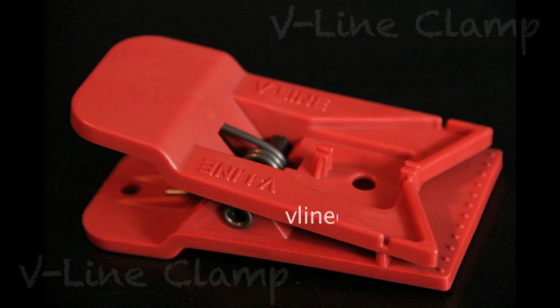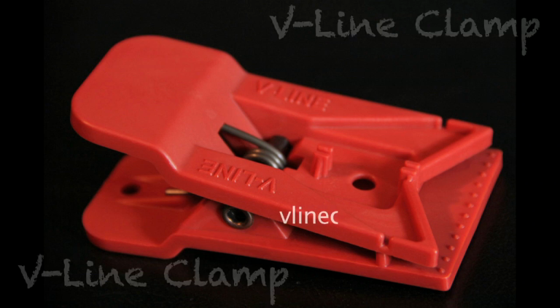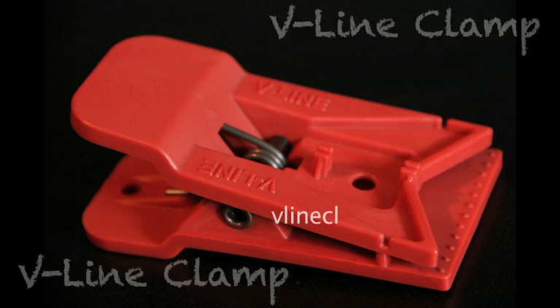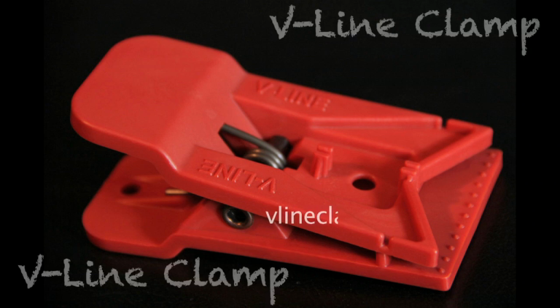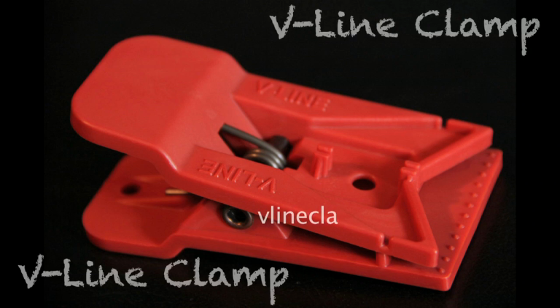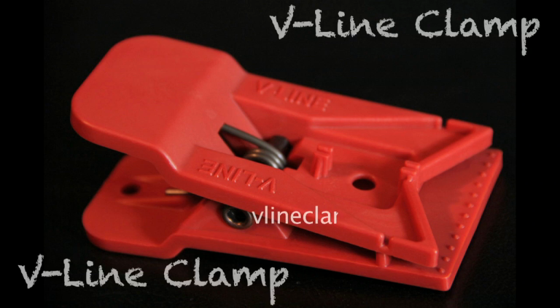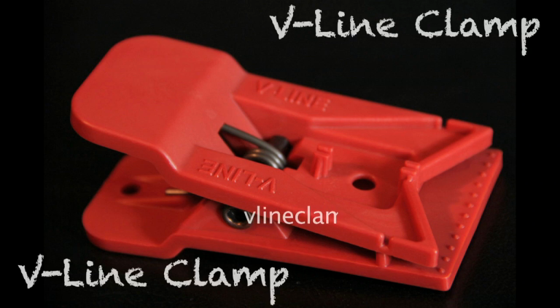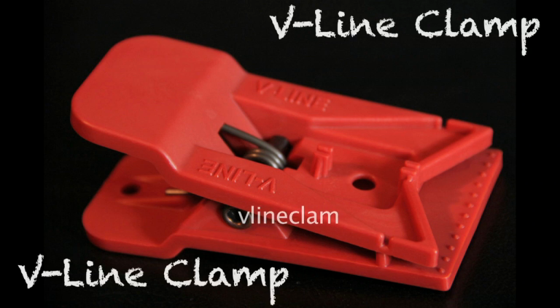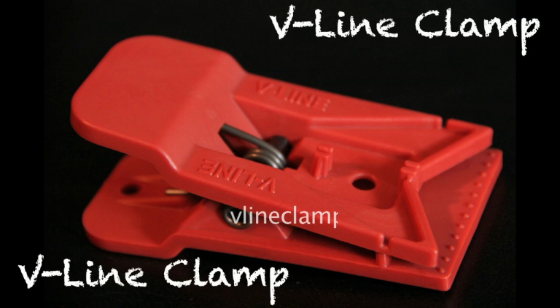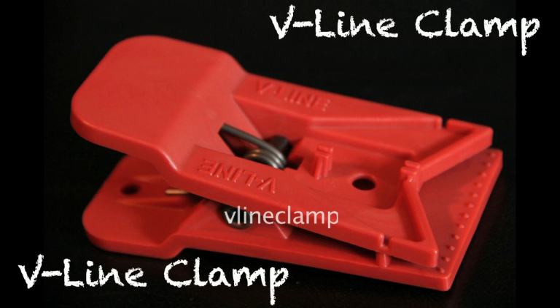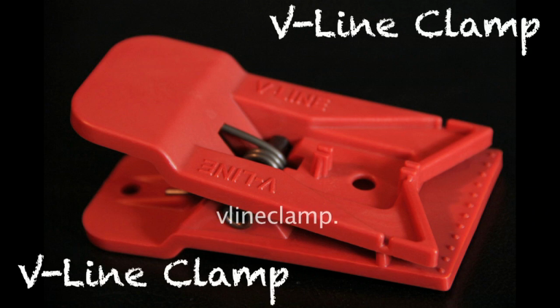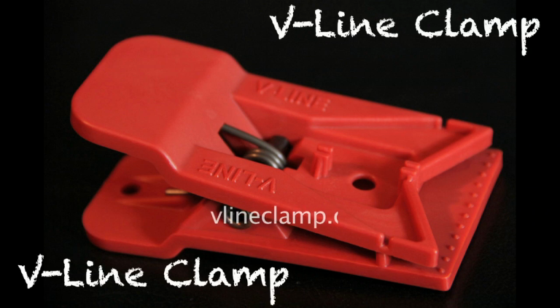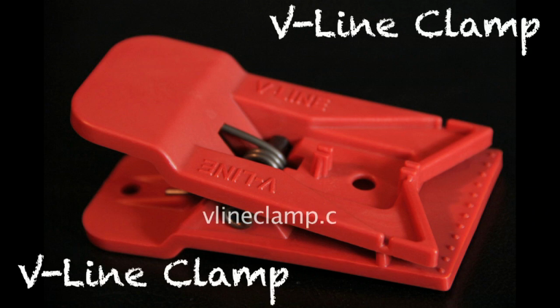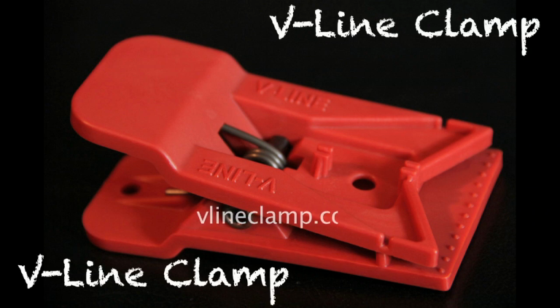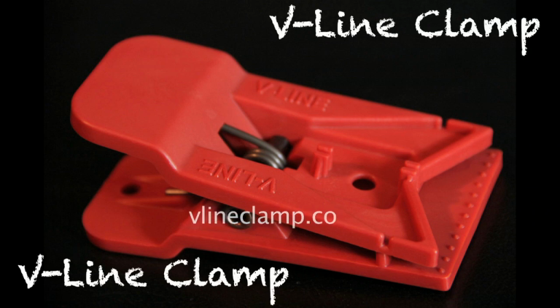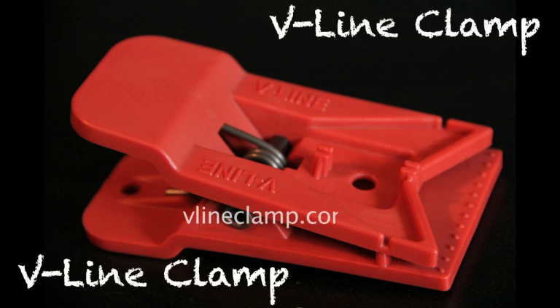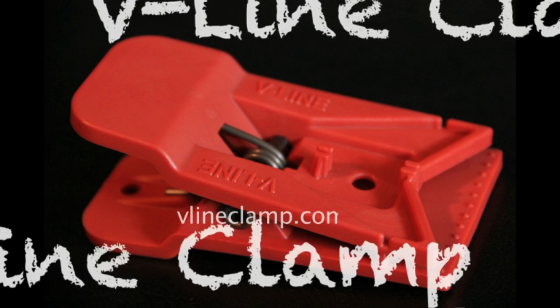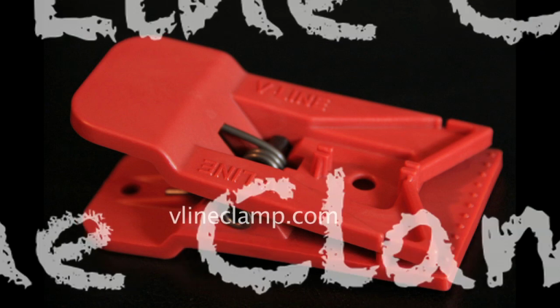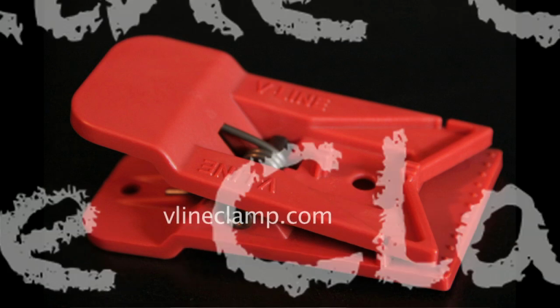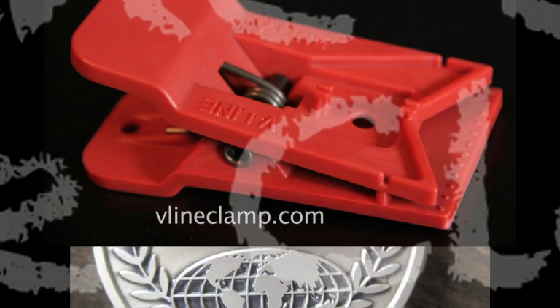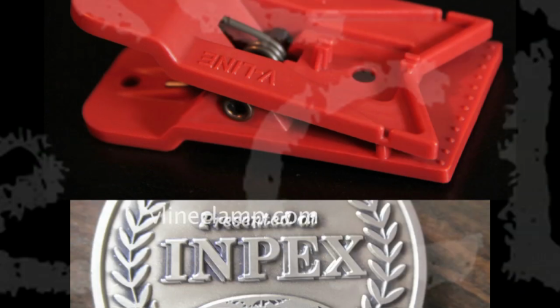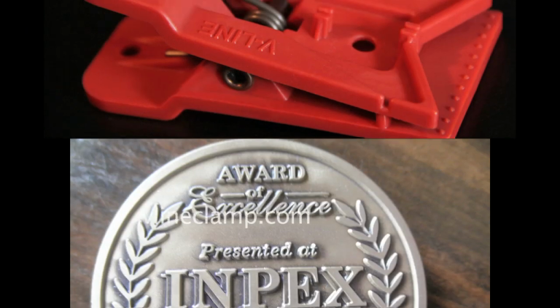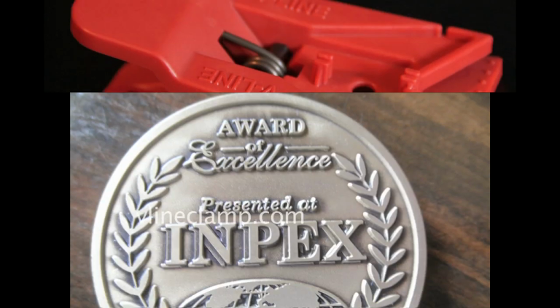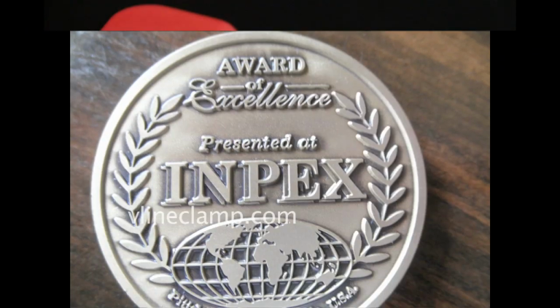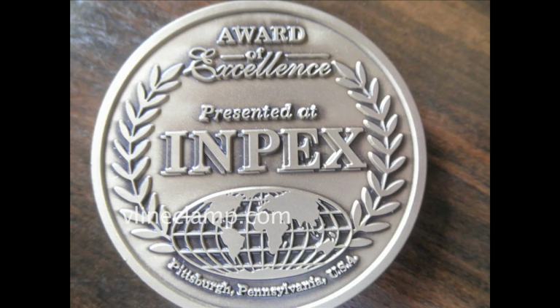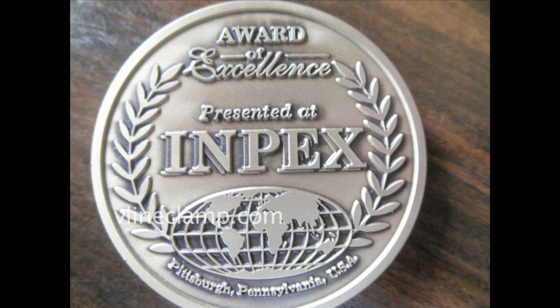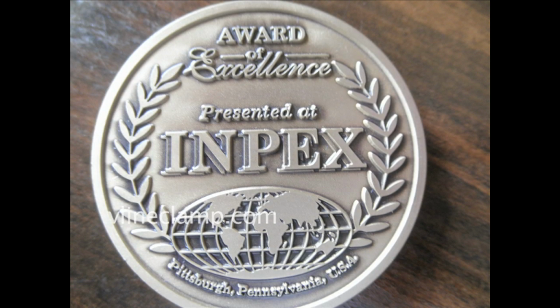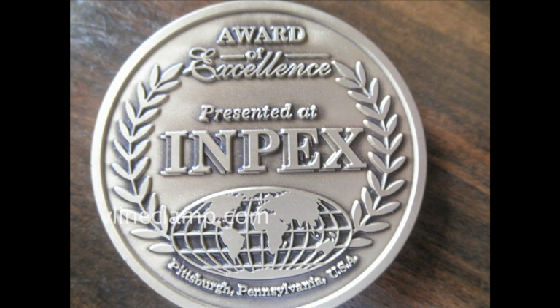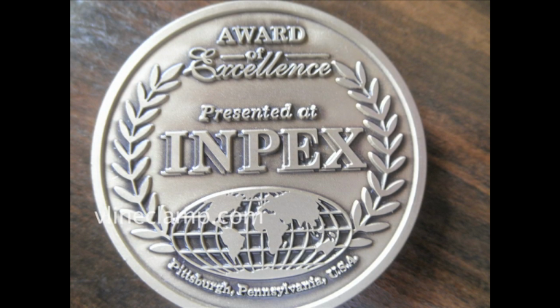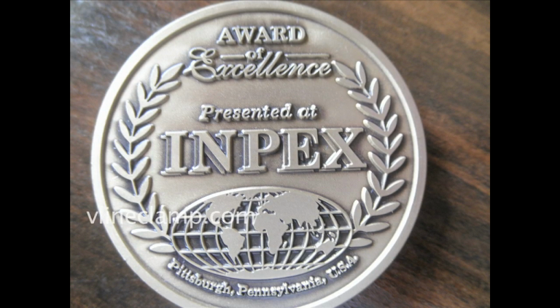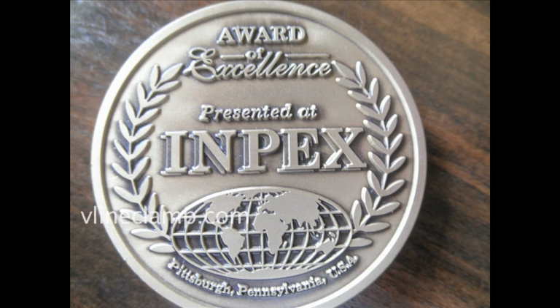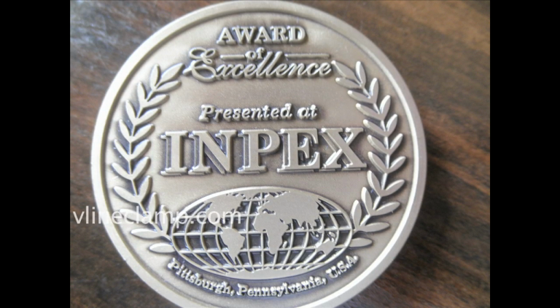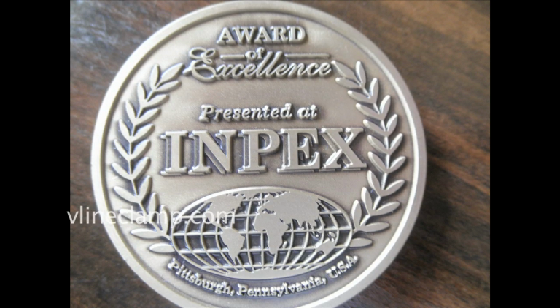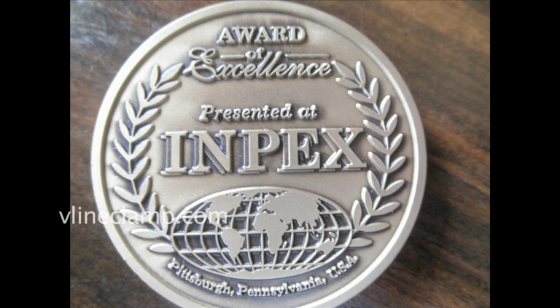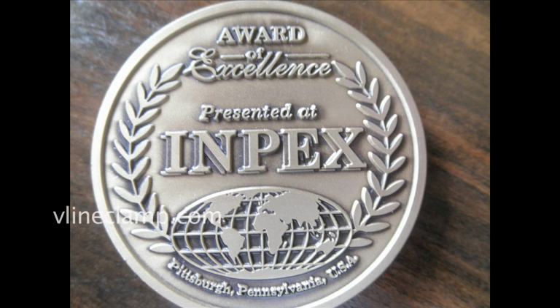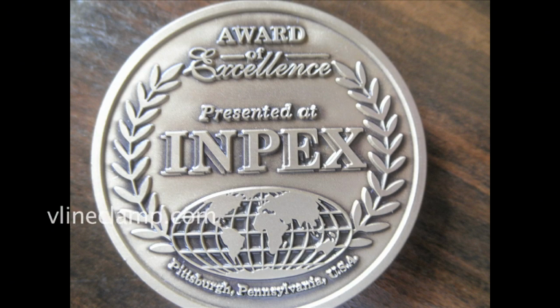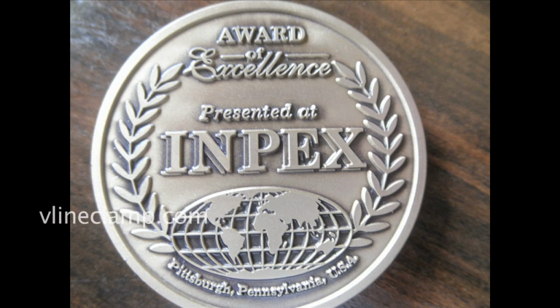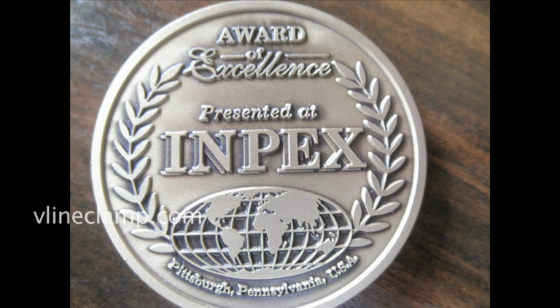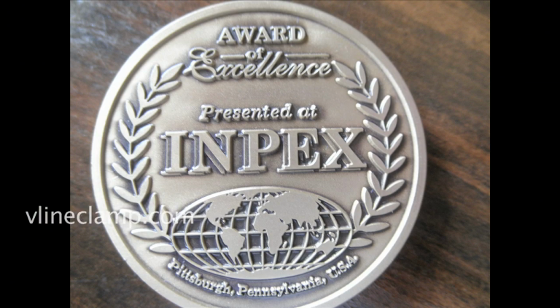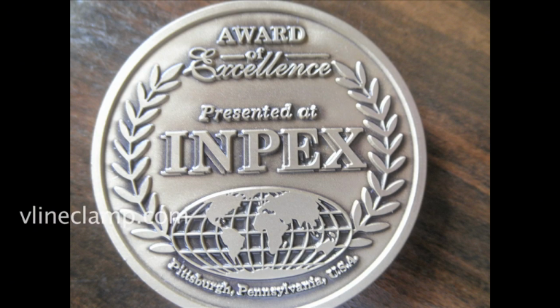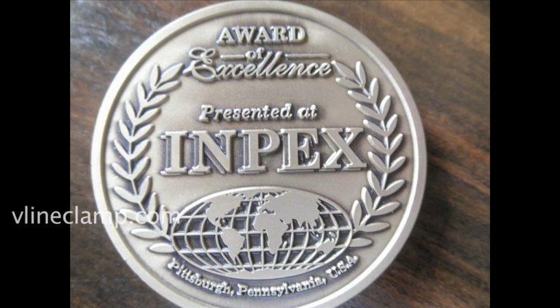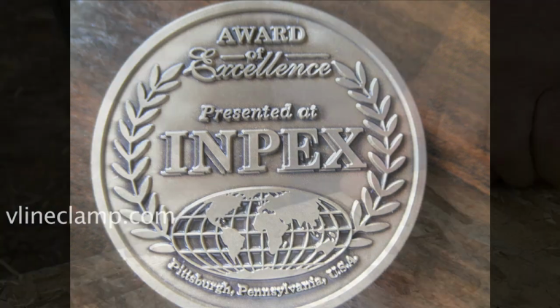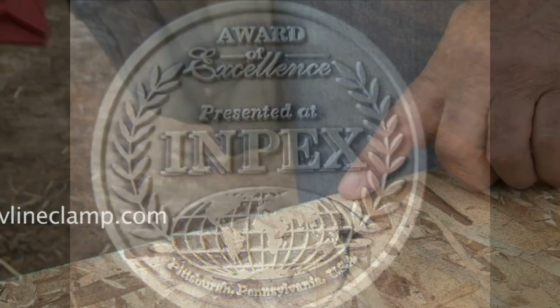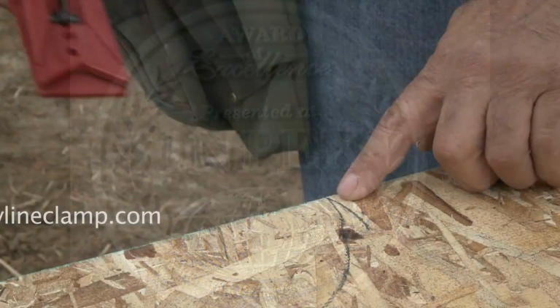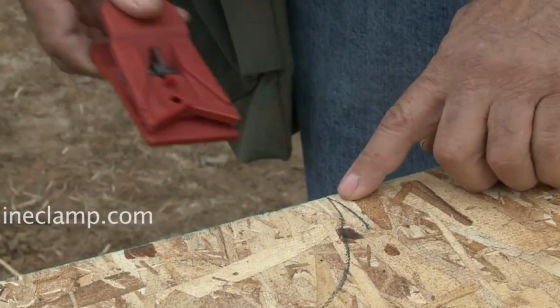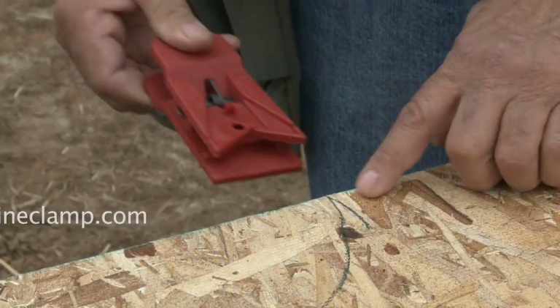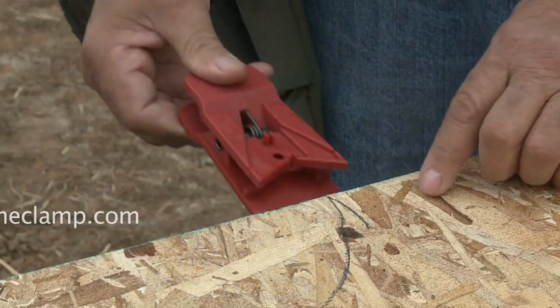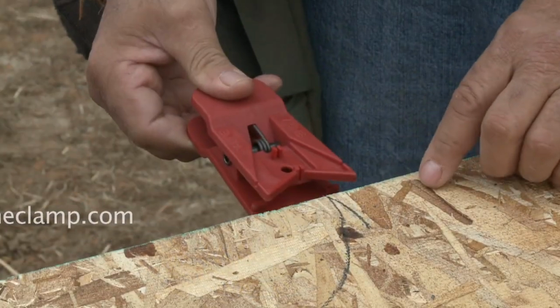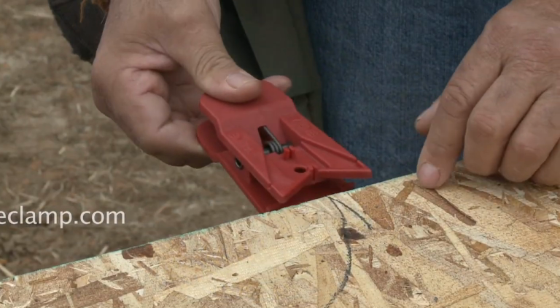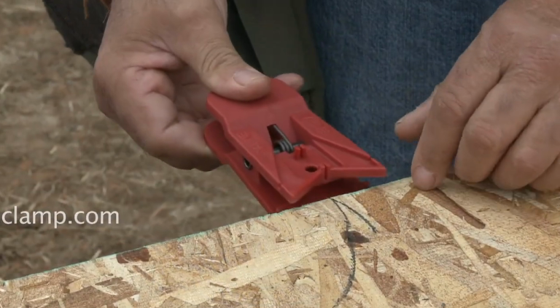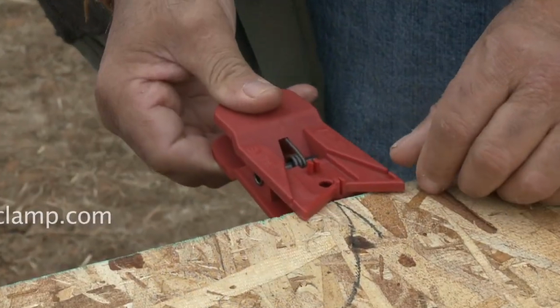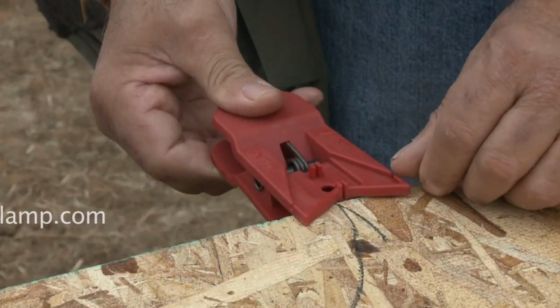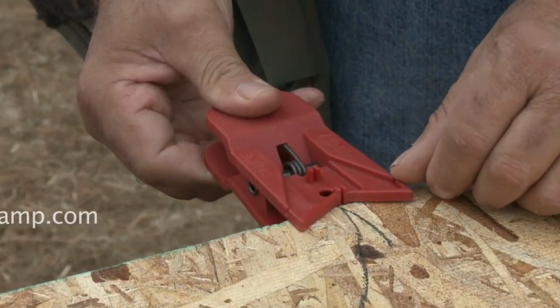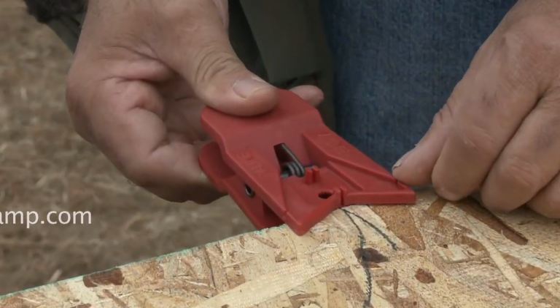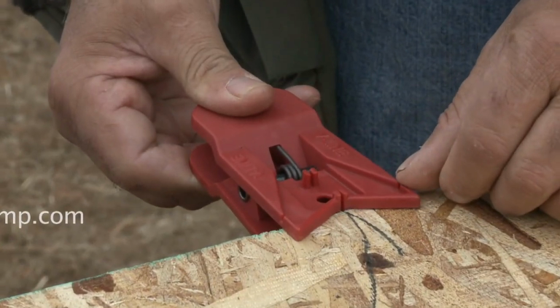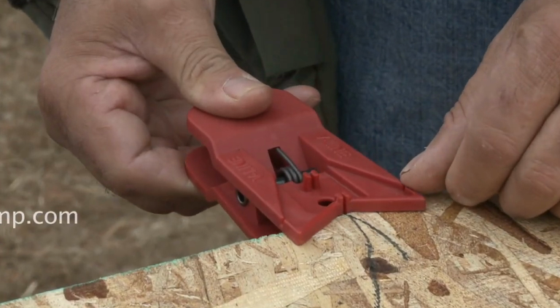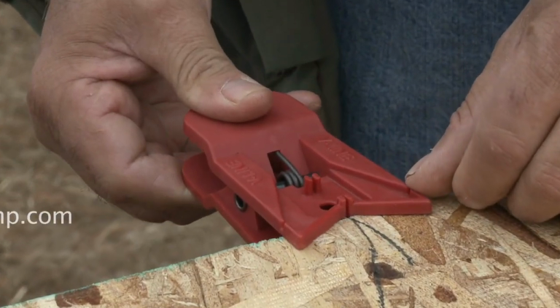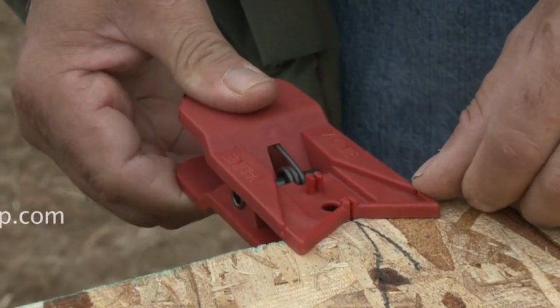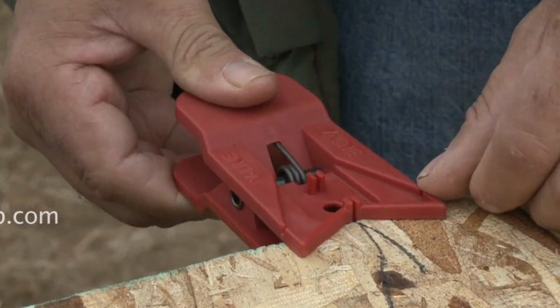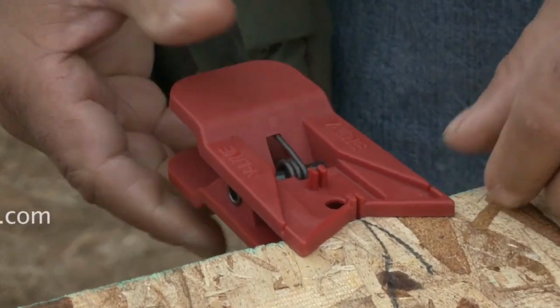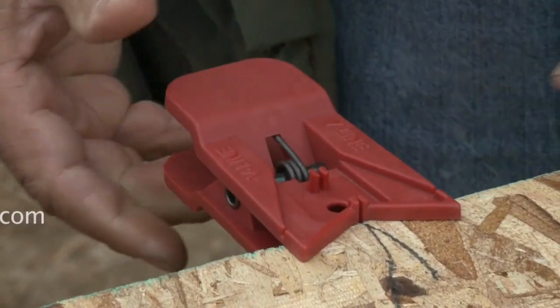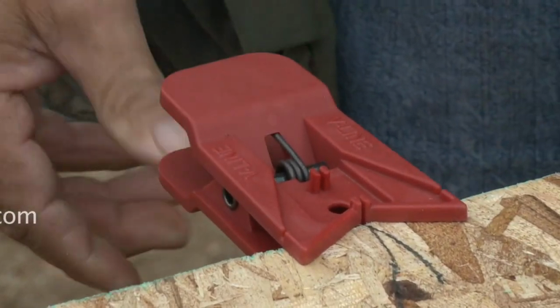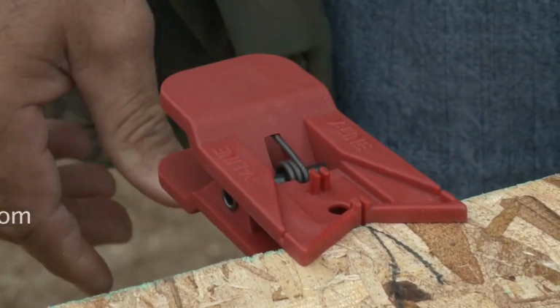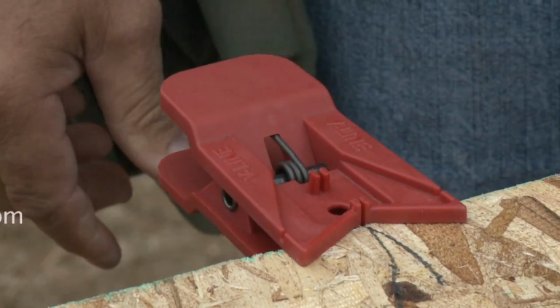Introducing the new V-Line Clamp — winner of the International Impex Gold Award for the Best New Construction Tool in 2011.